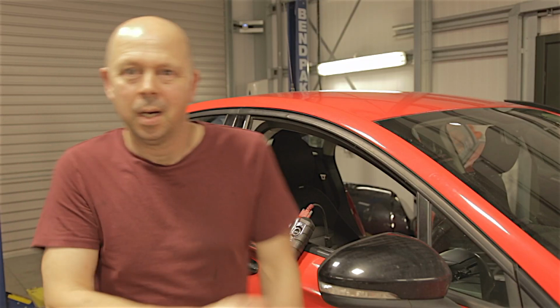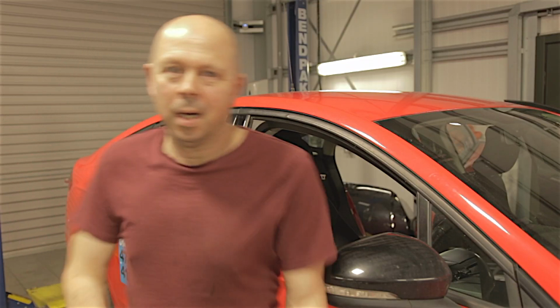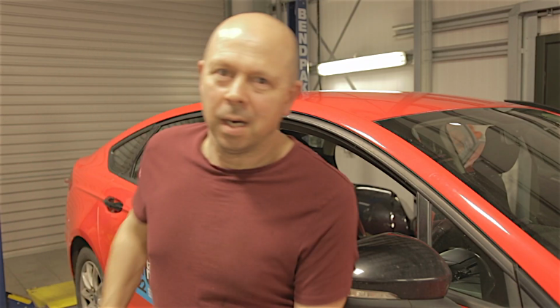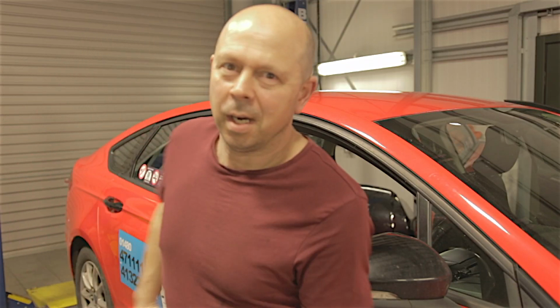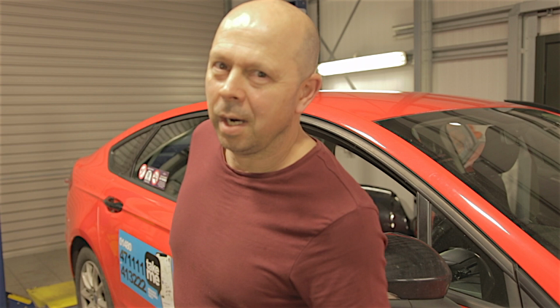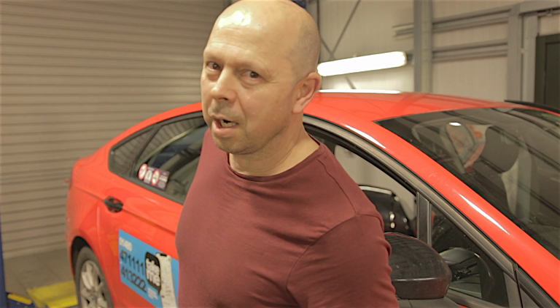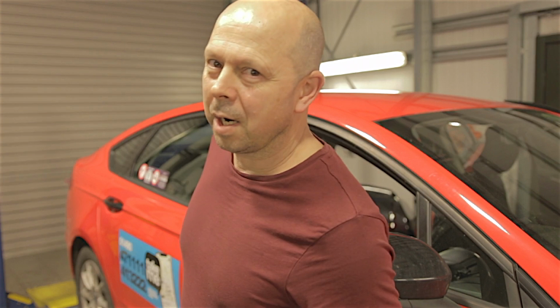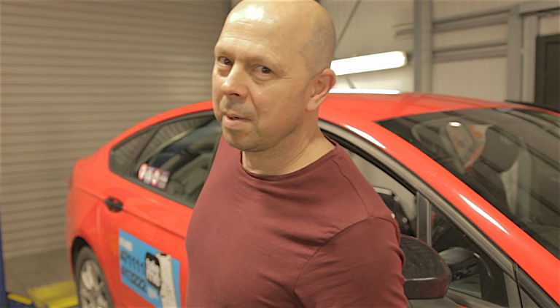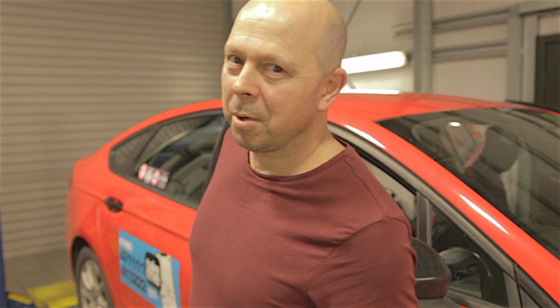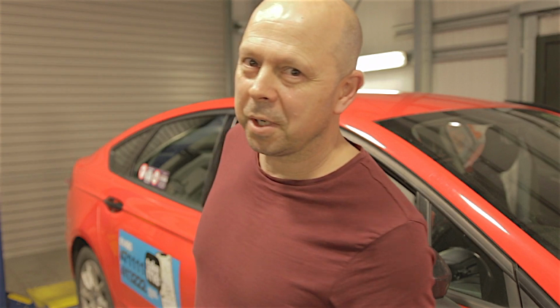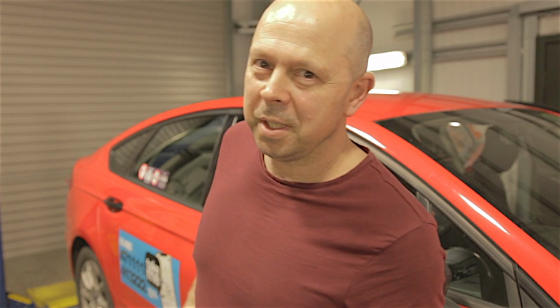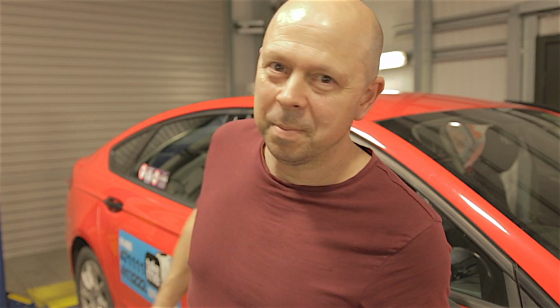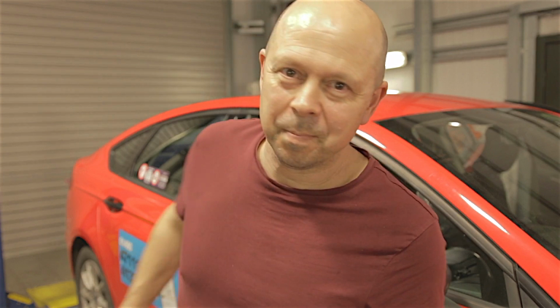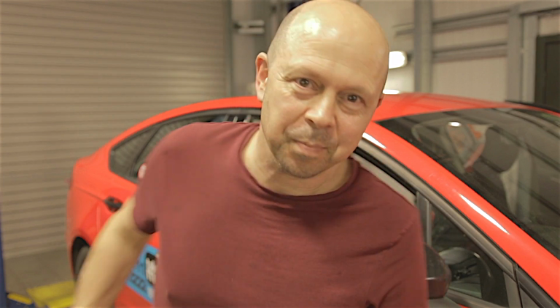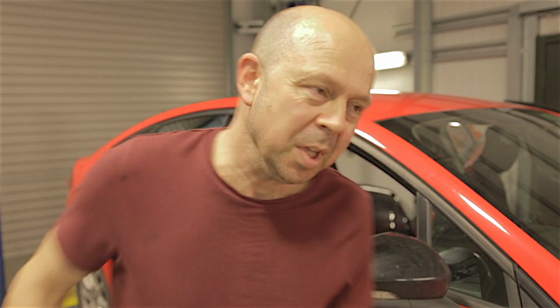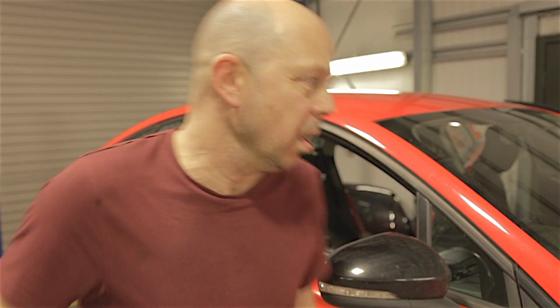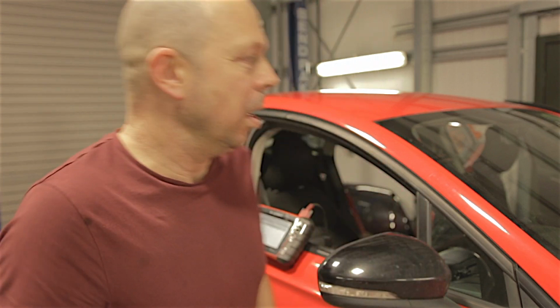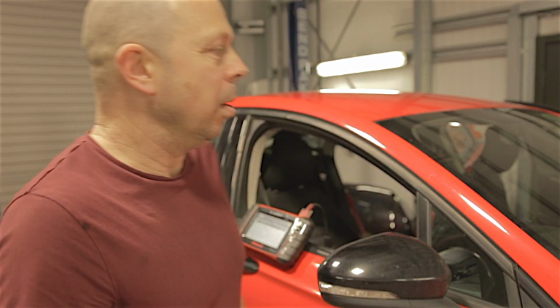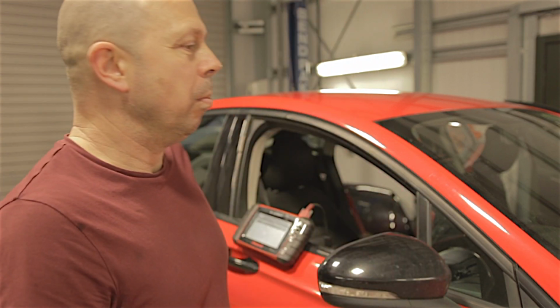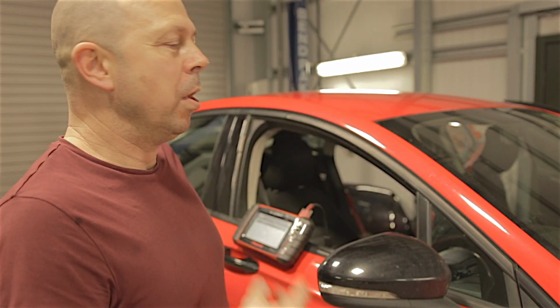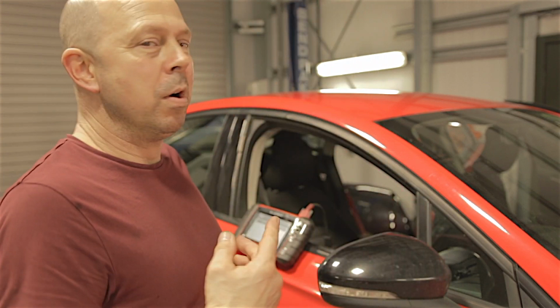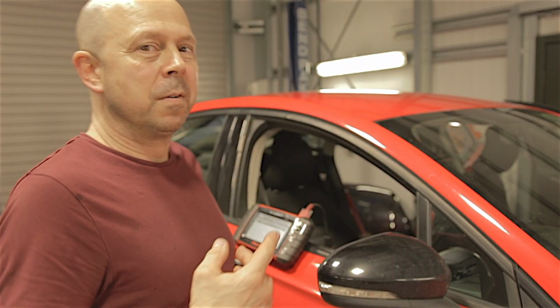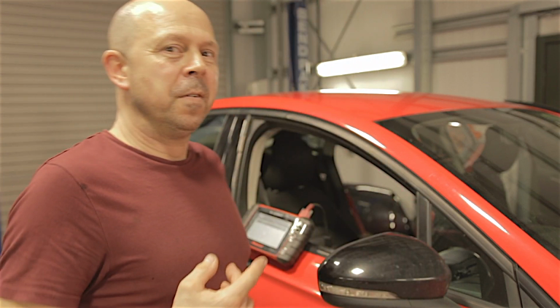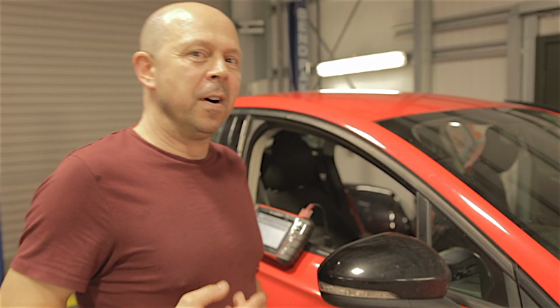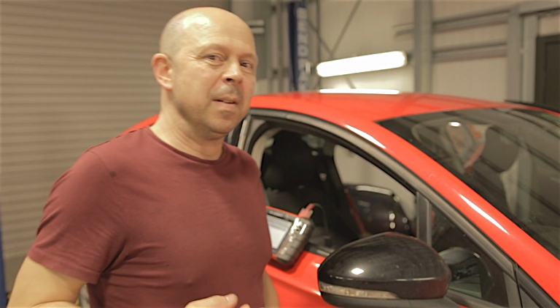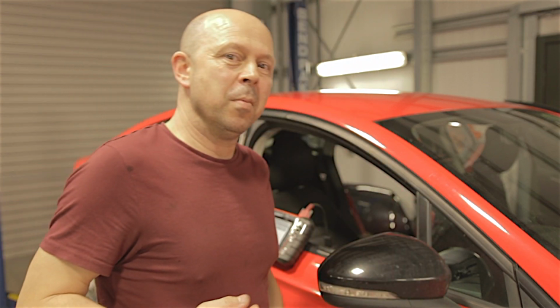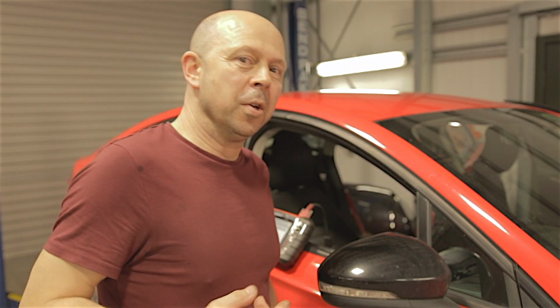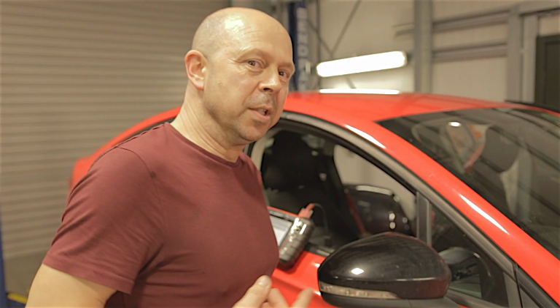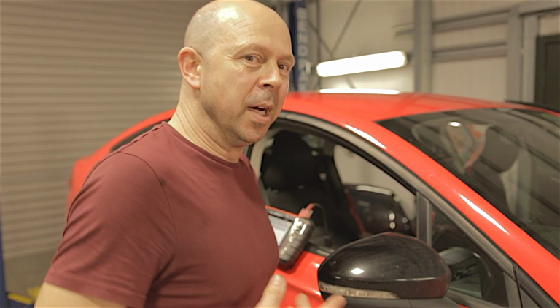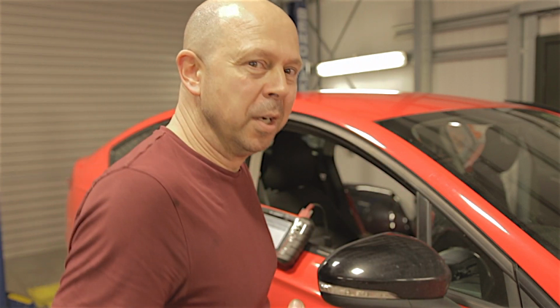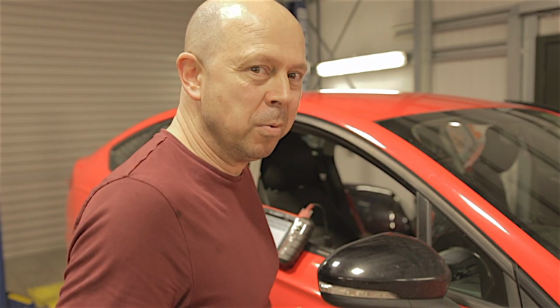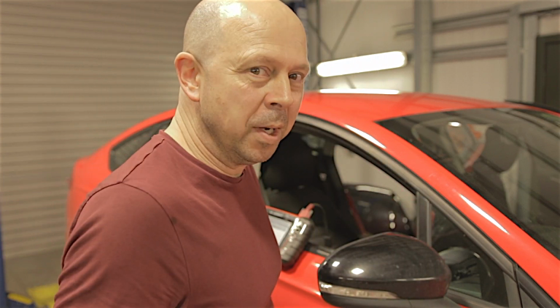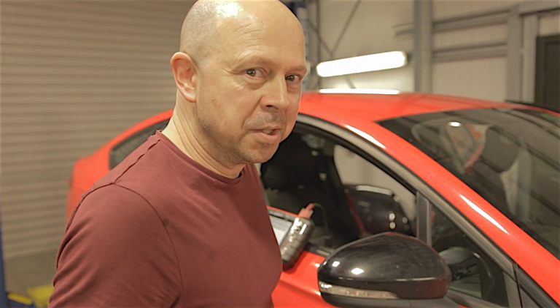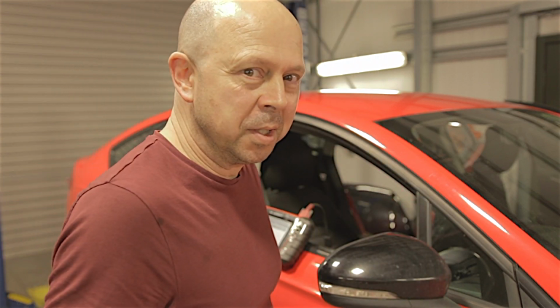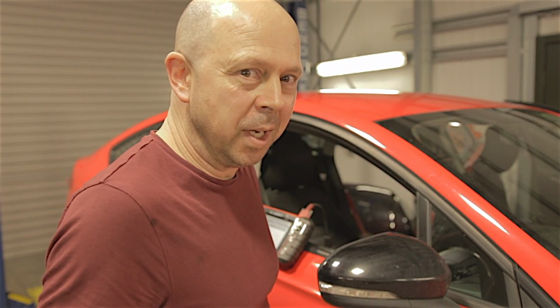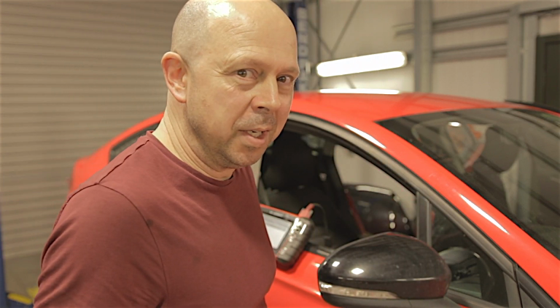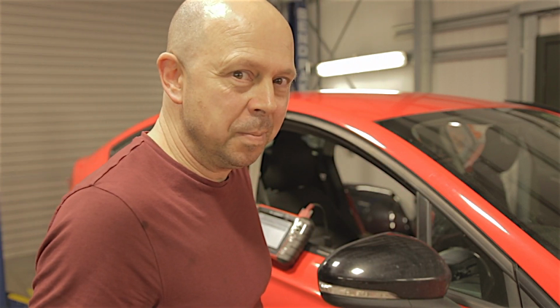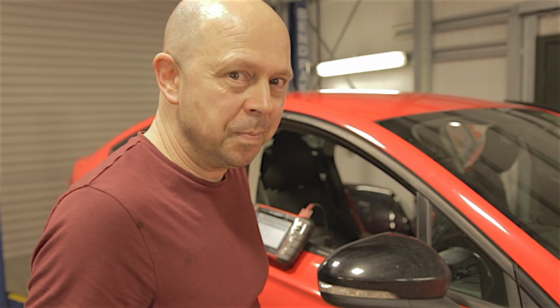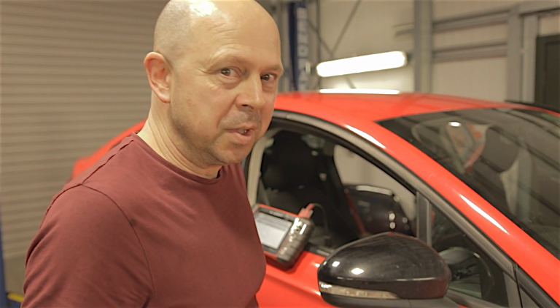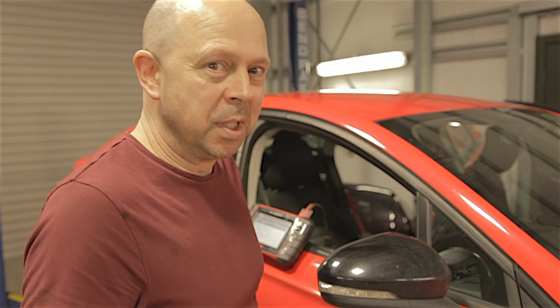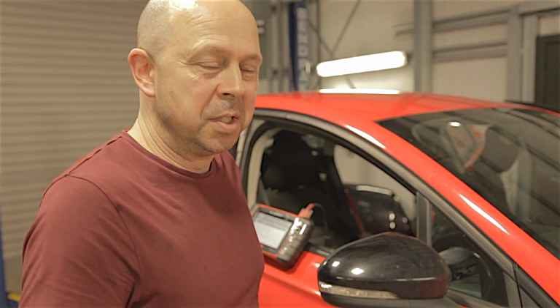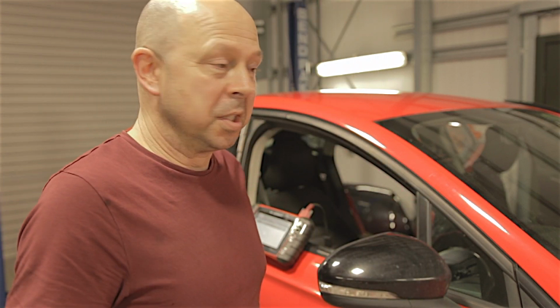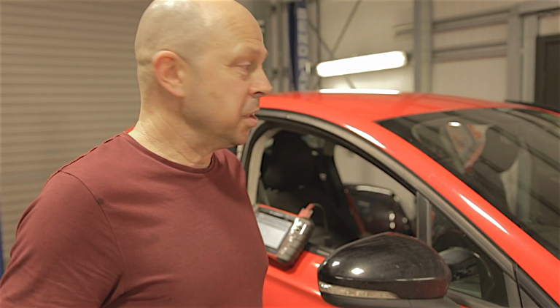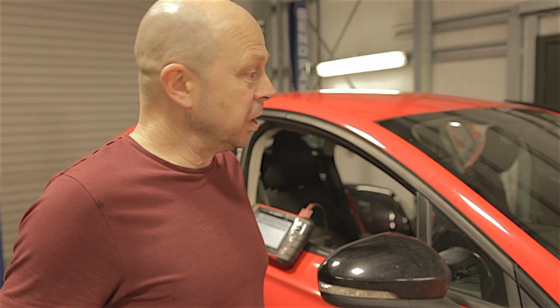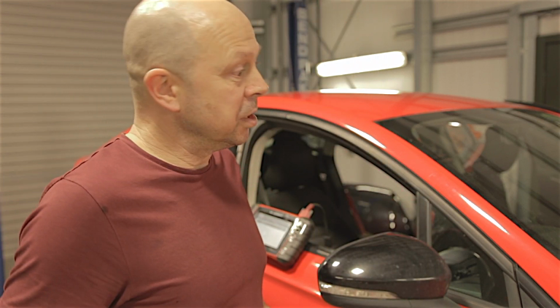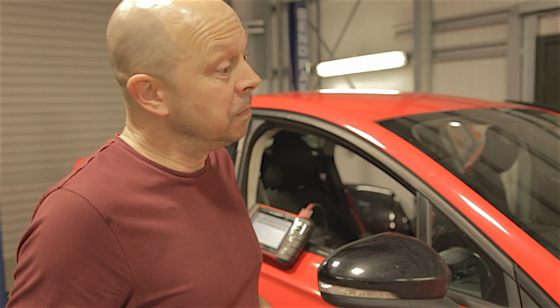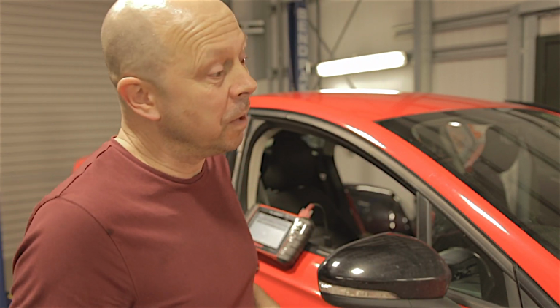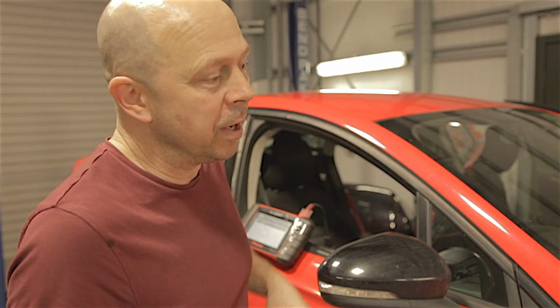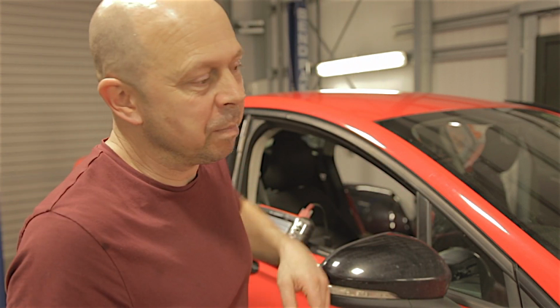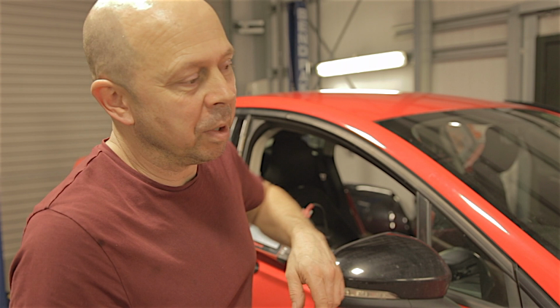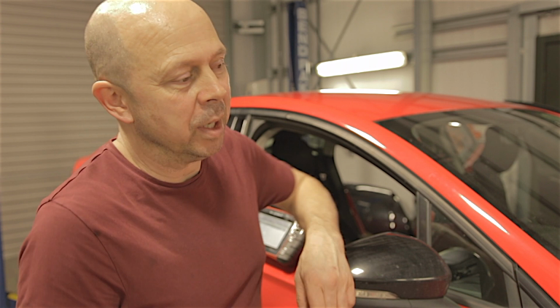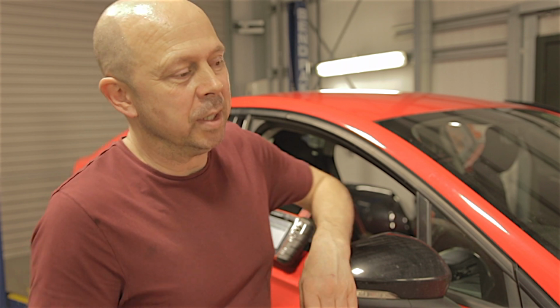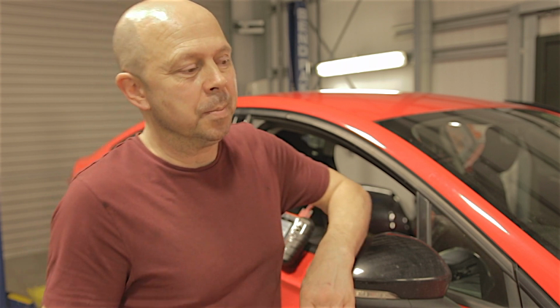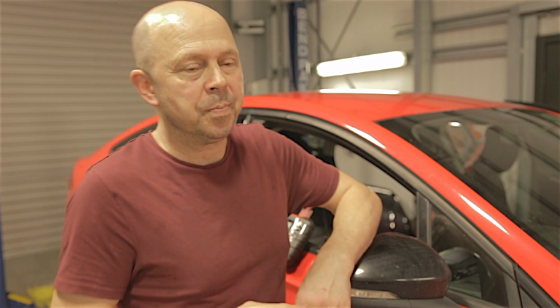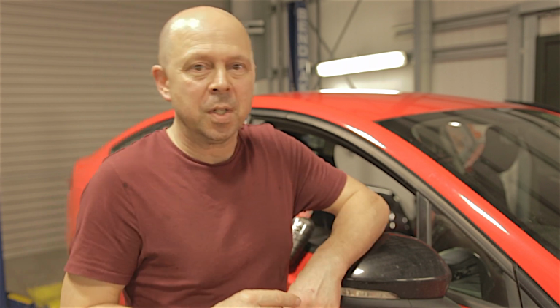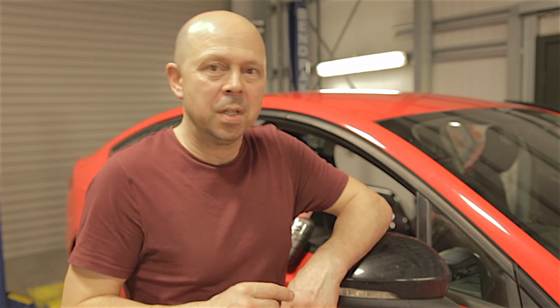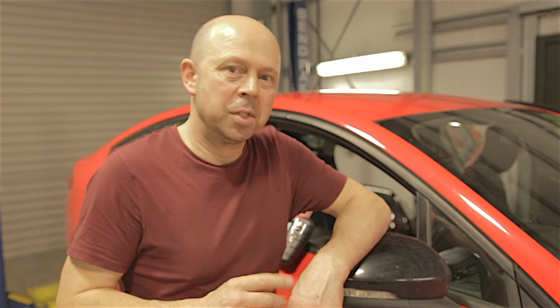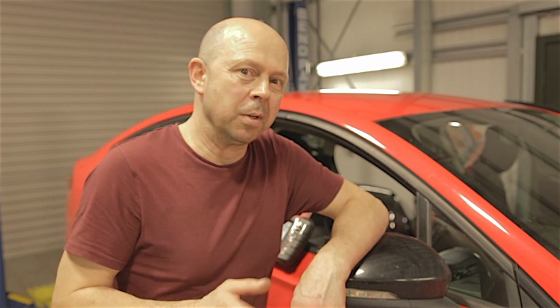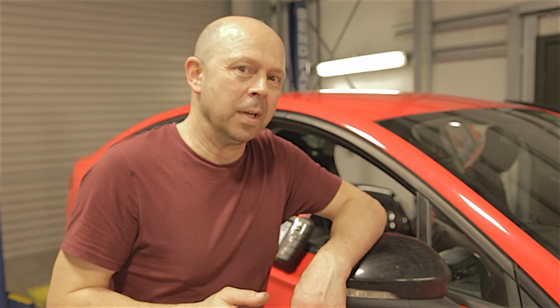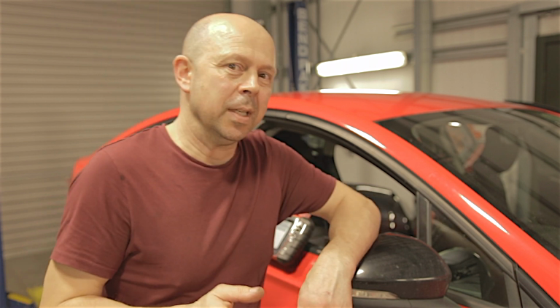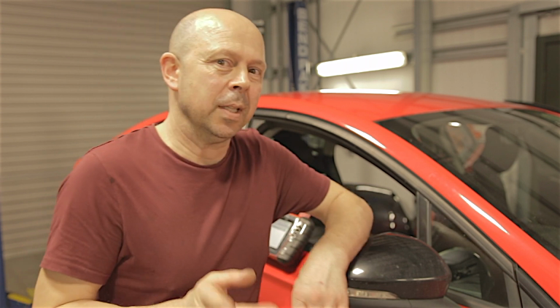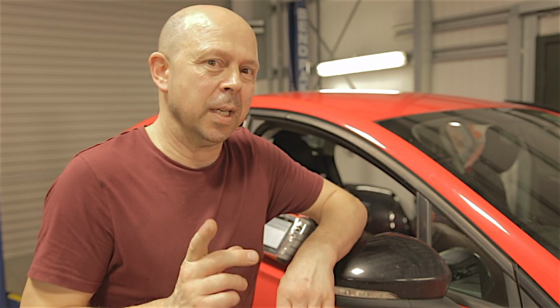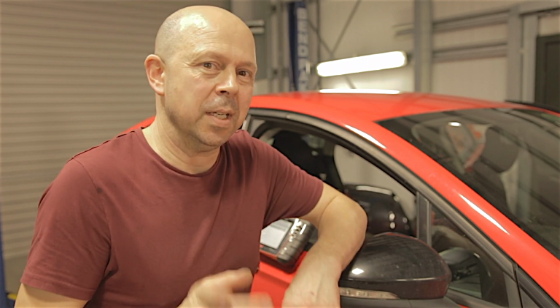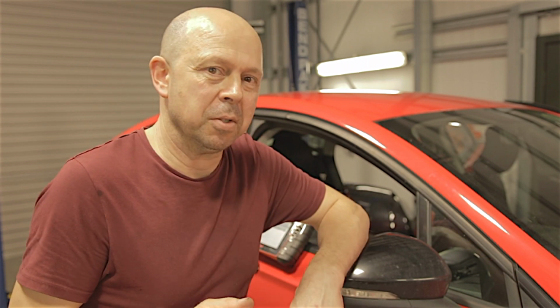Hello everybody. Mark 5 Mondeo once again. This is a 65 plate, 2 litre diesel.